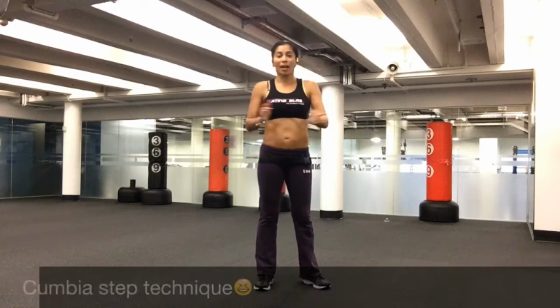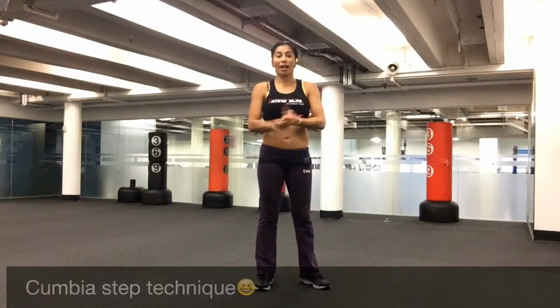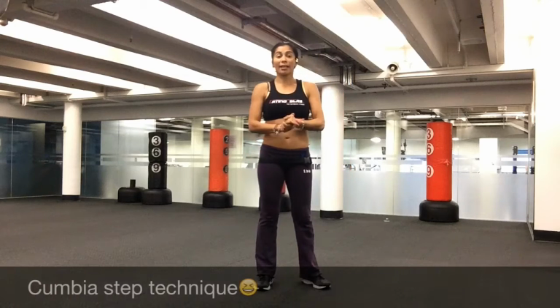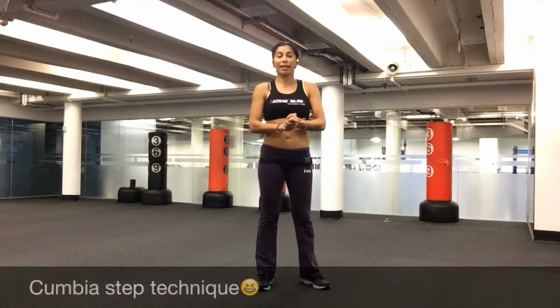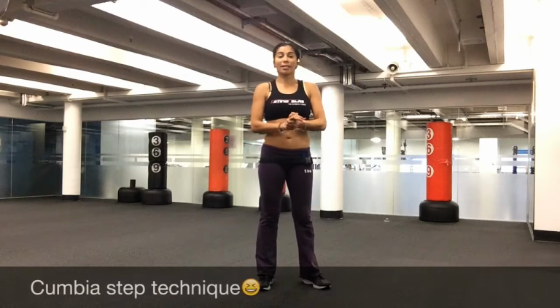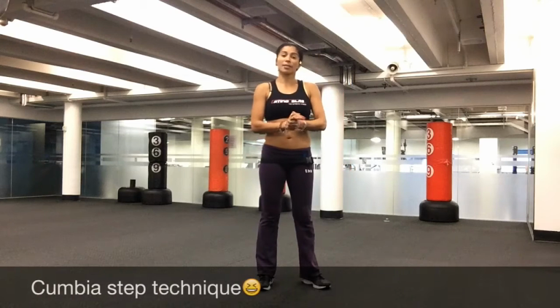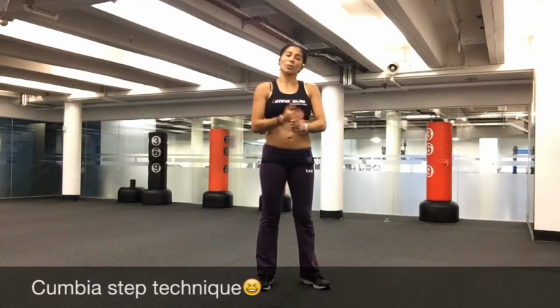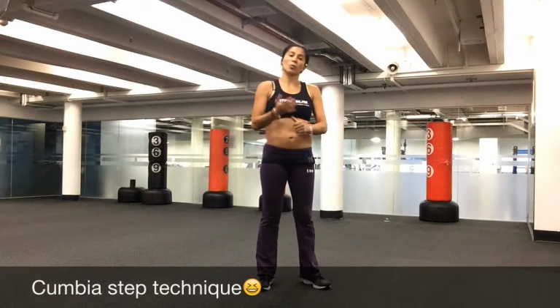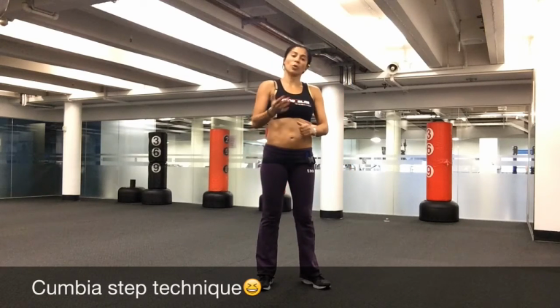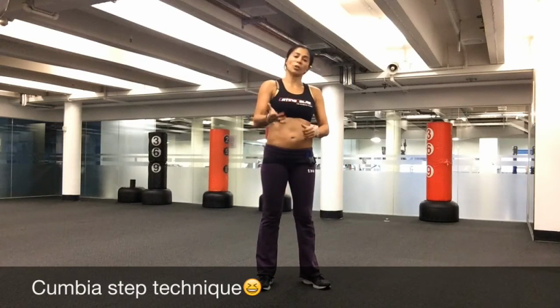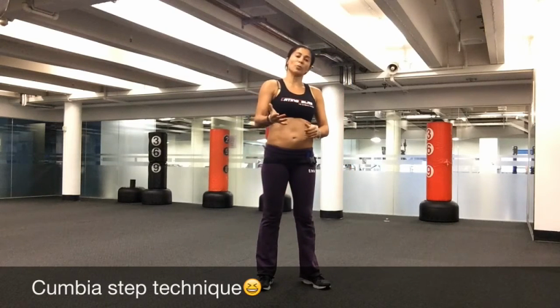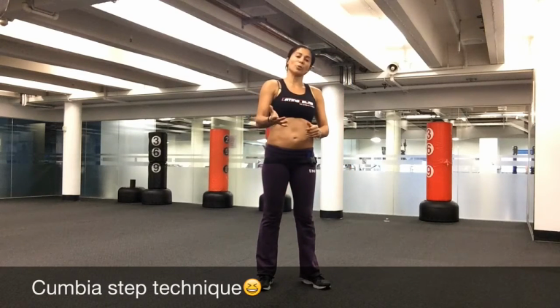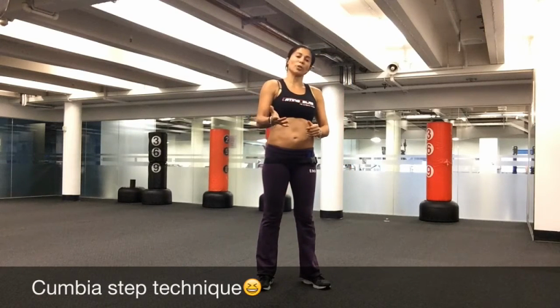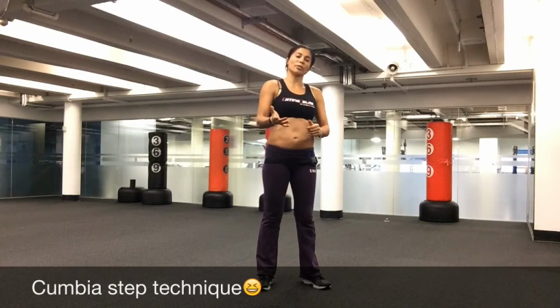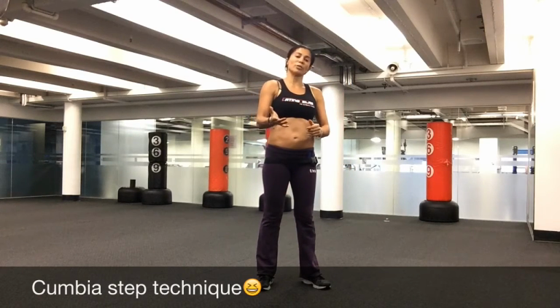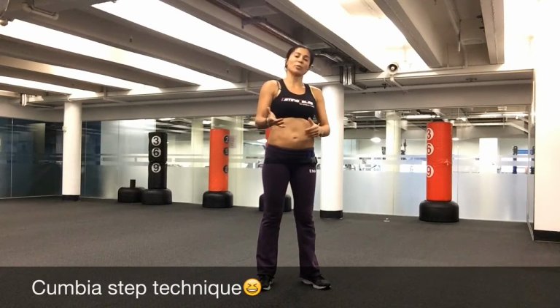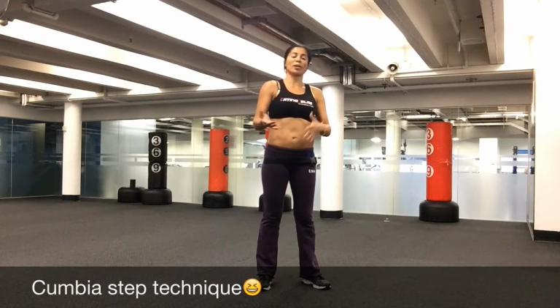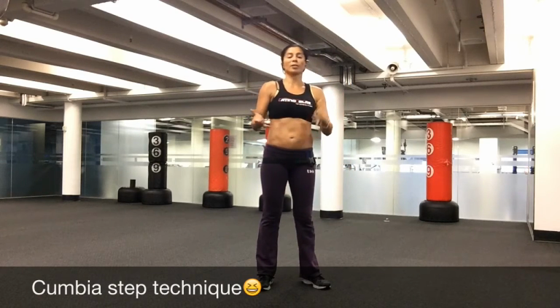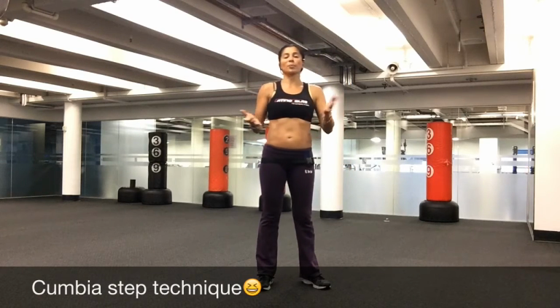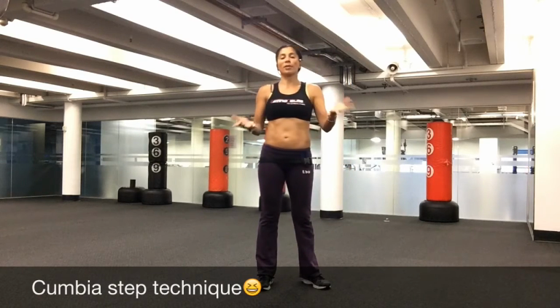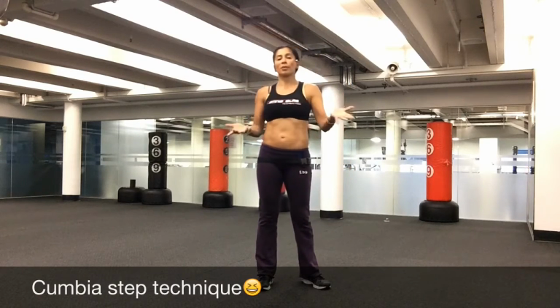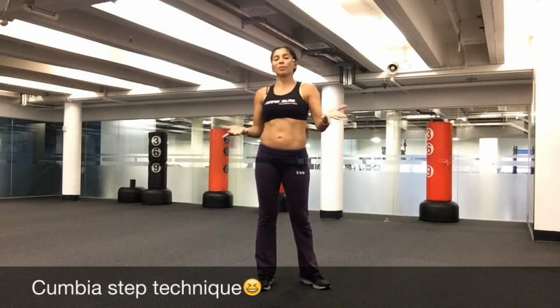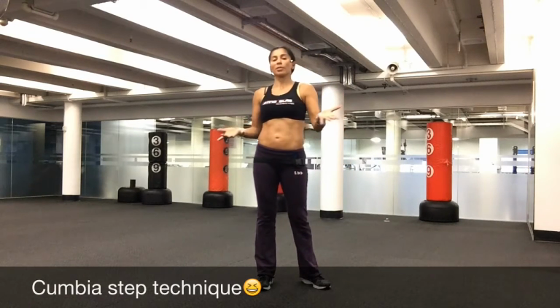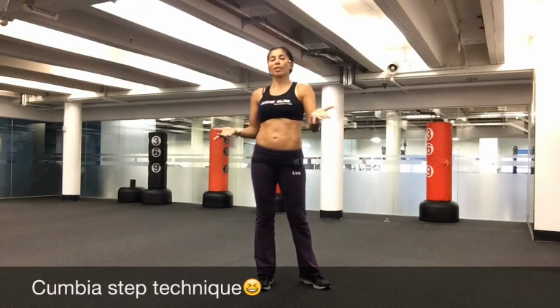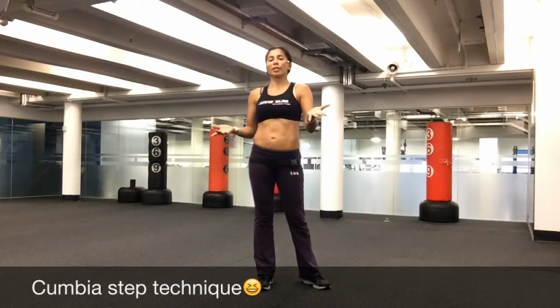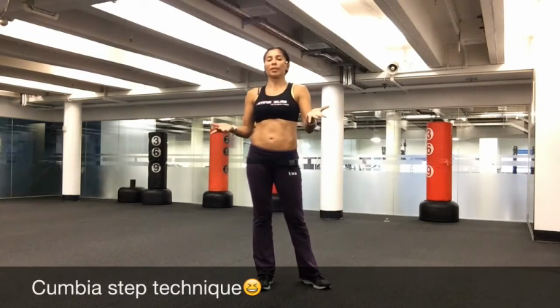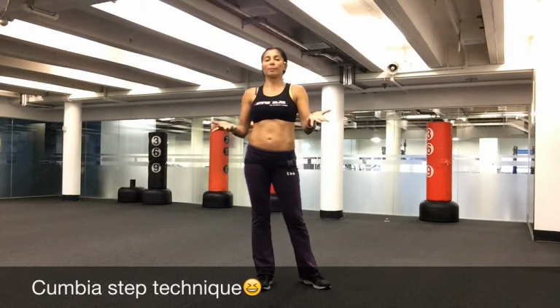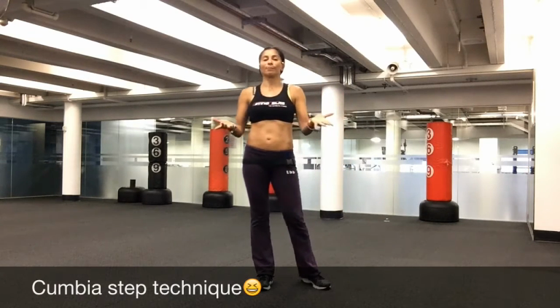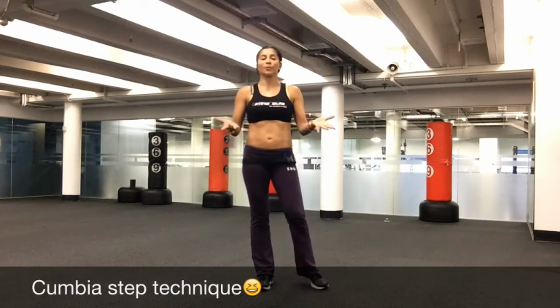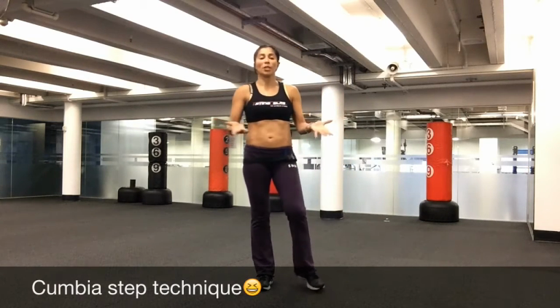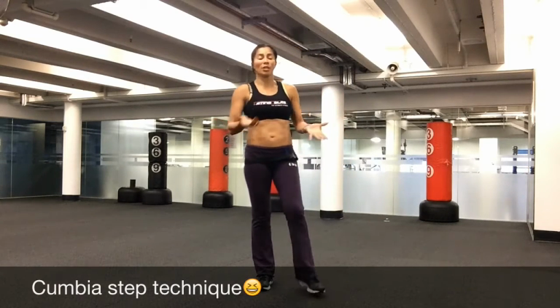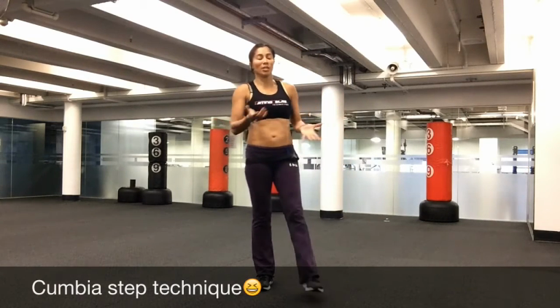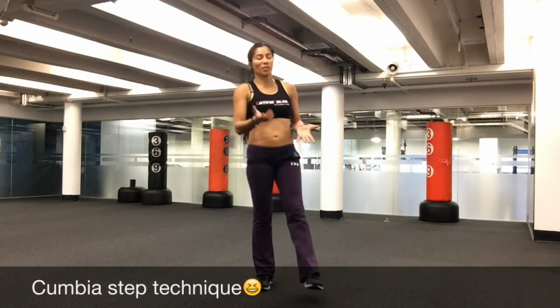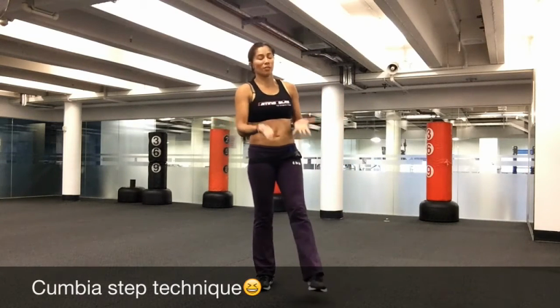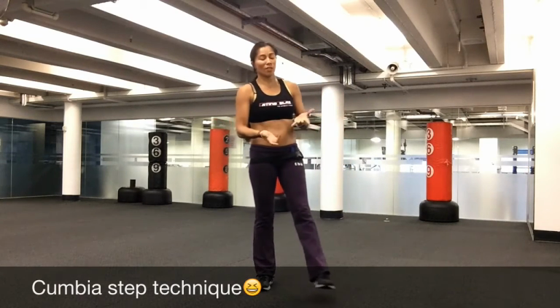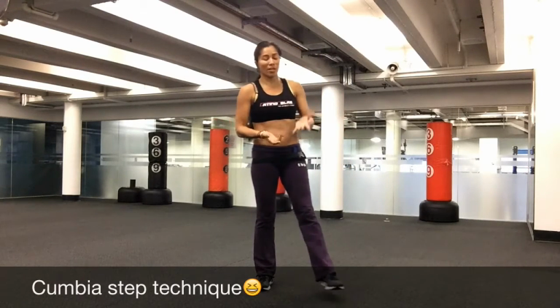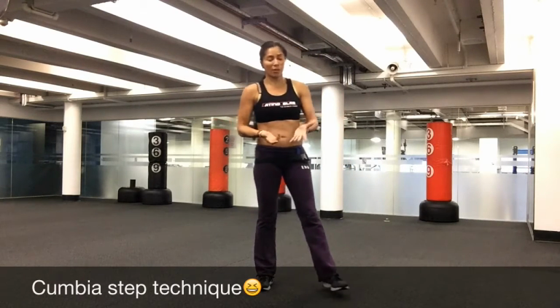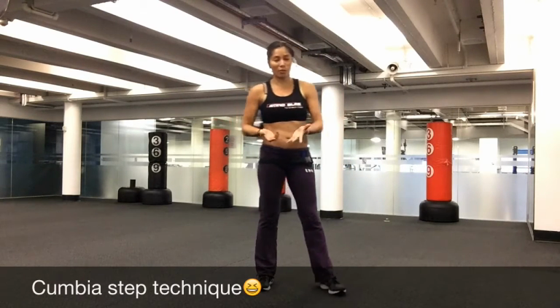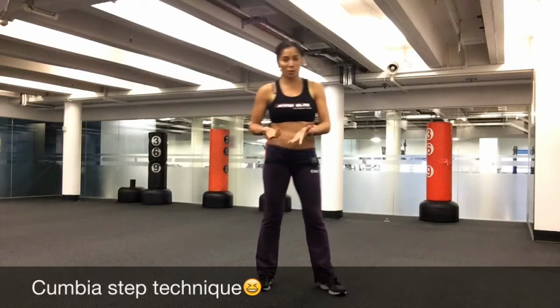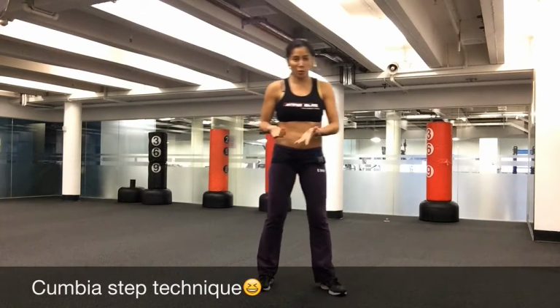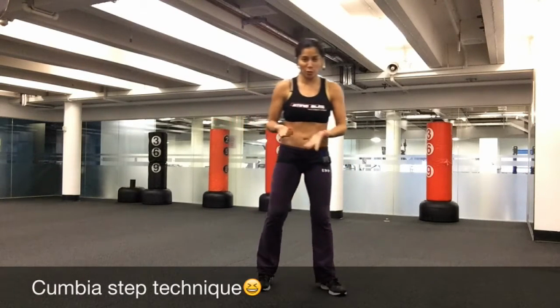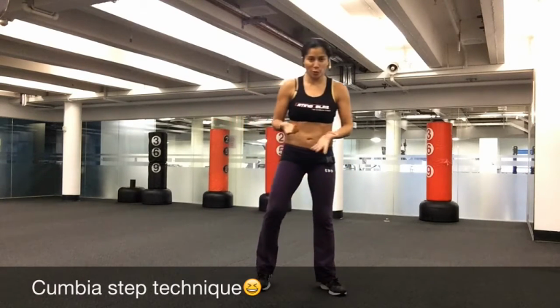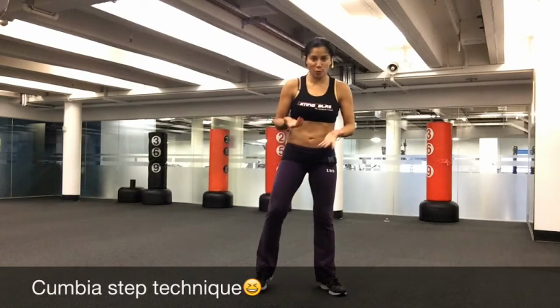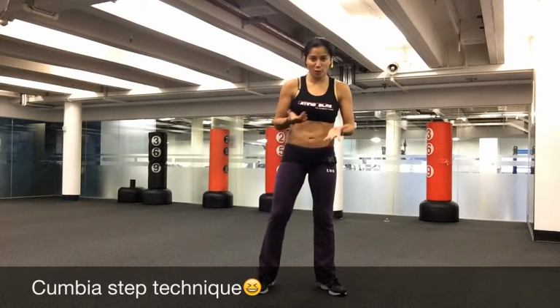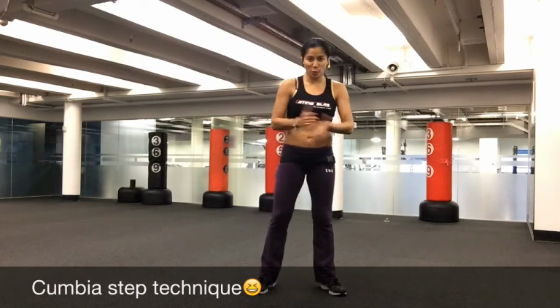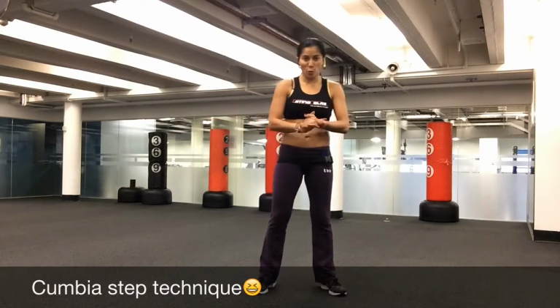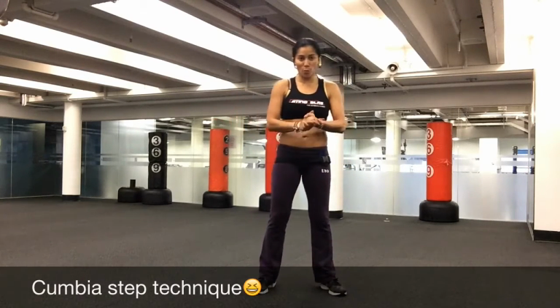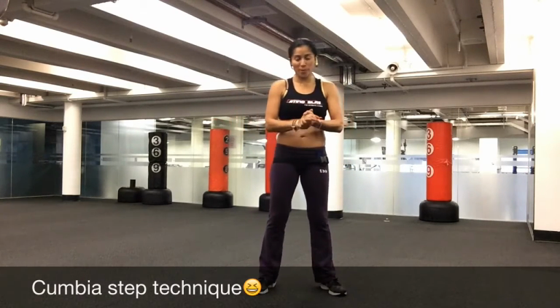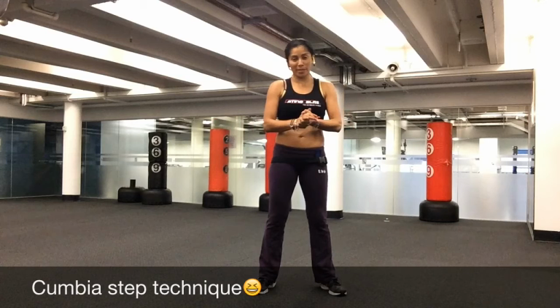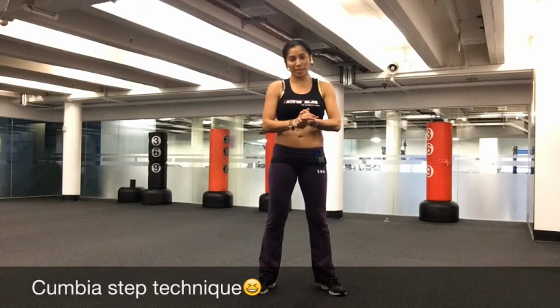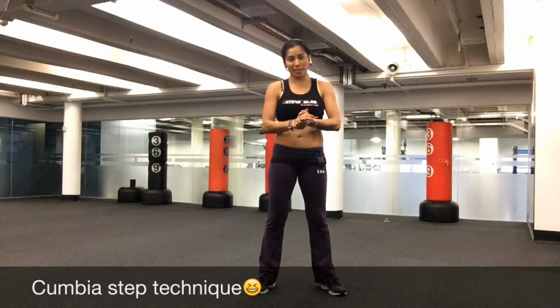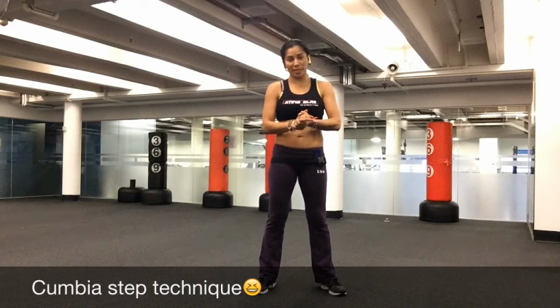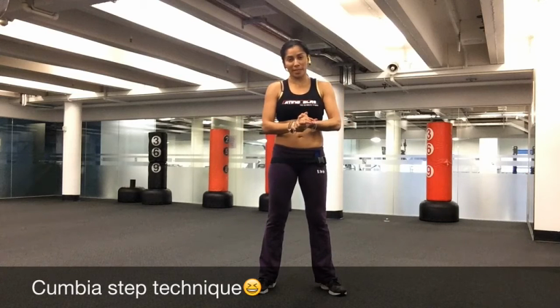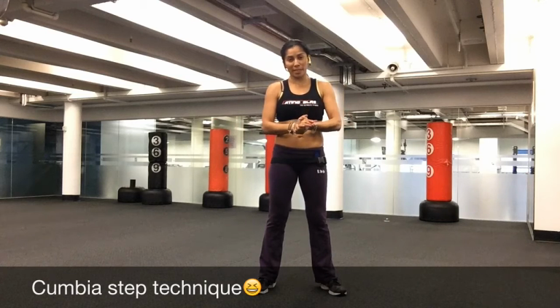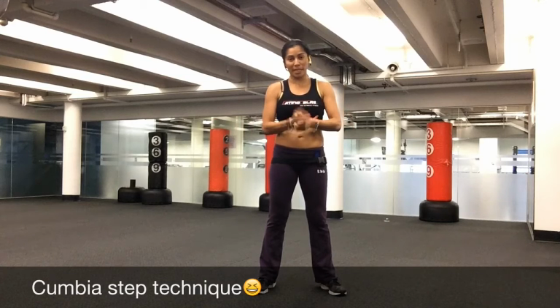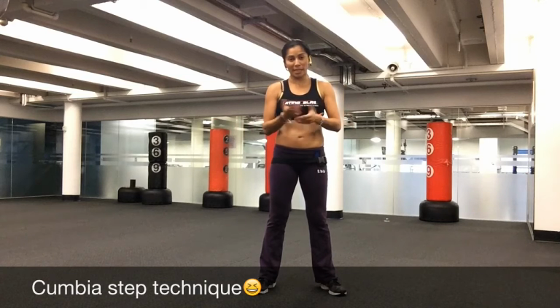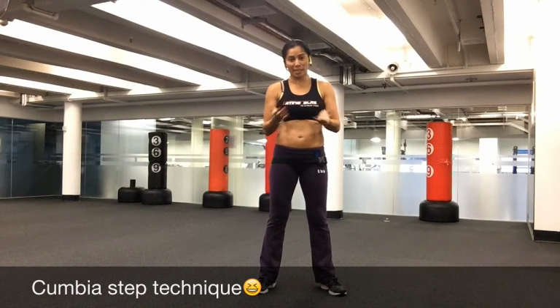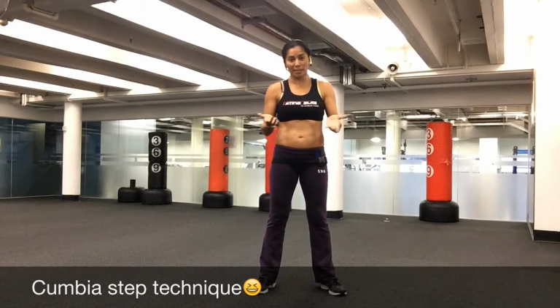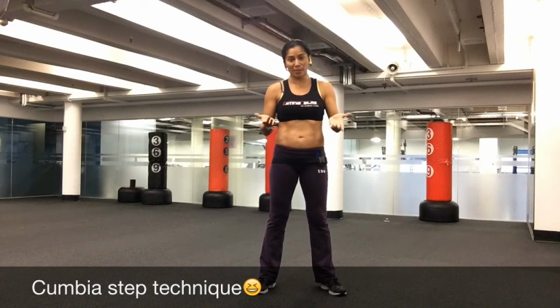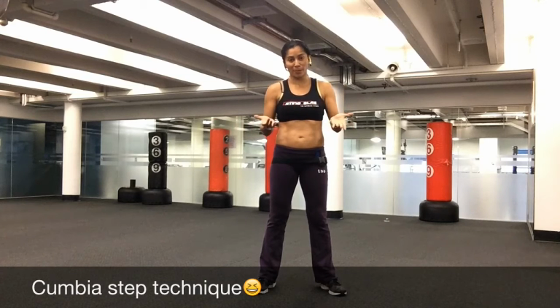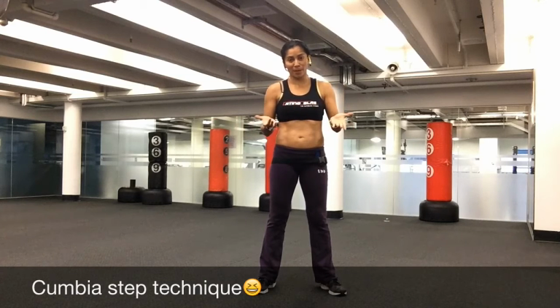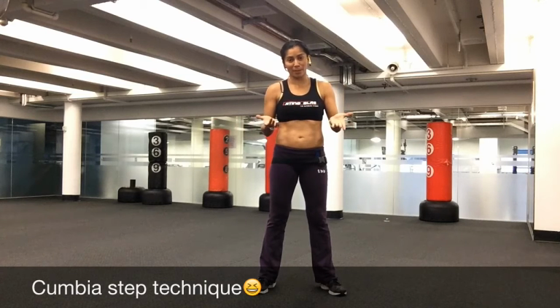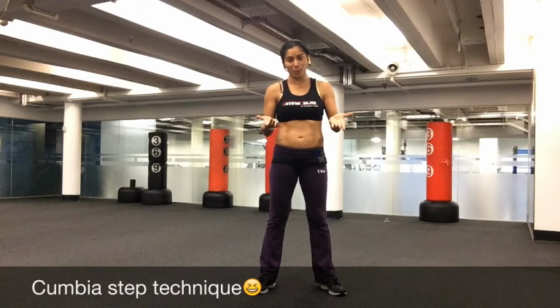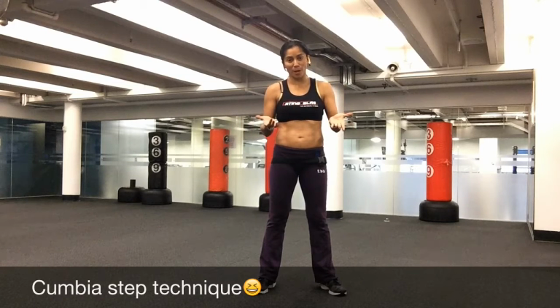Hi guys, welcome to Latino Blast, my name is Karina. Today I'm going to show you the cumbia technique in Latino Blast way.